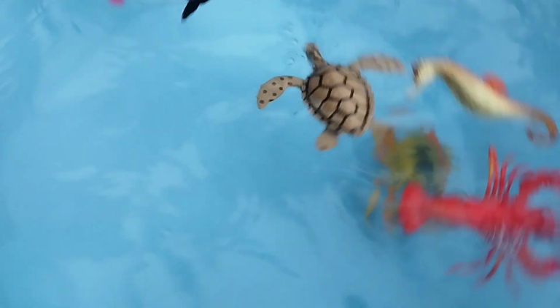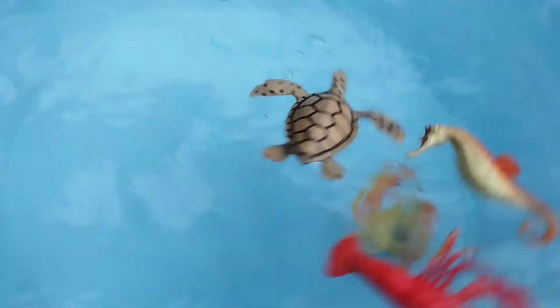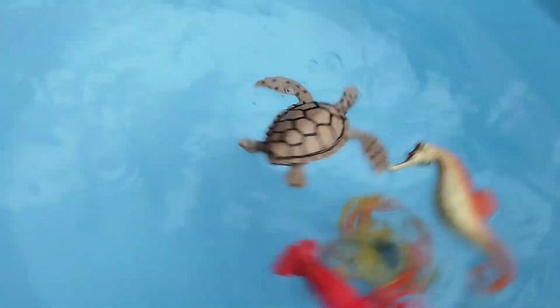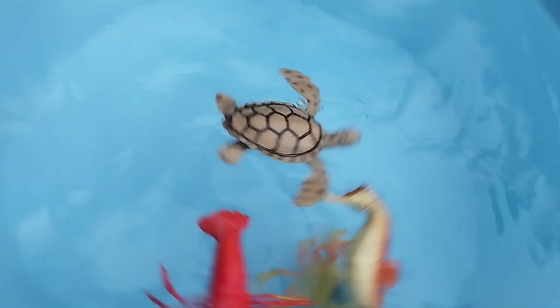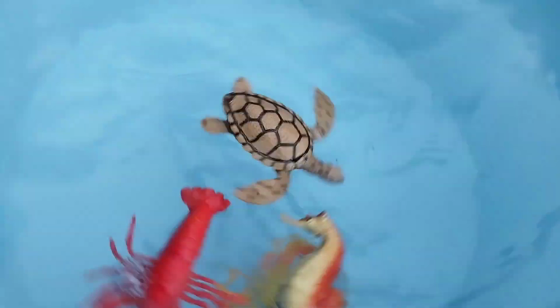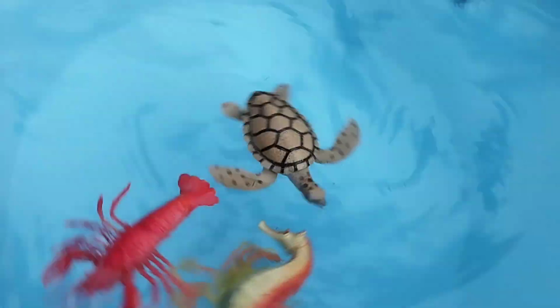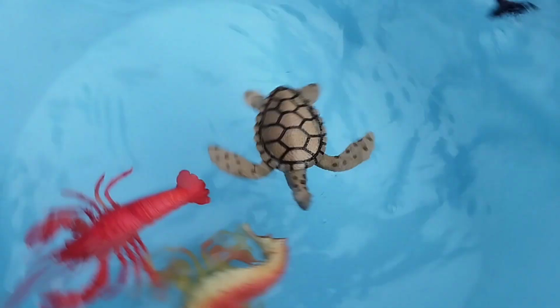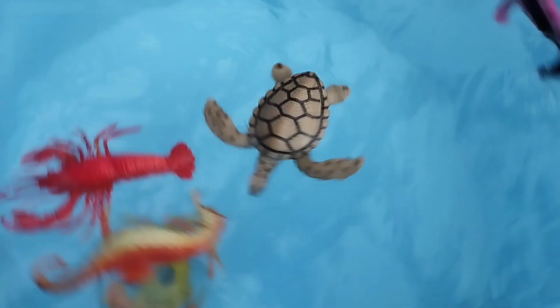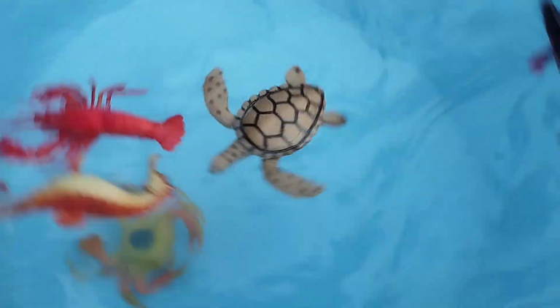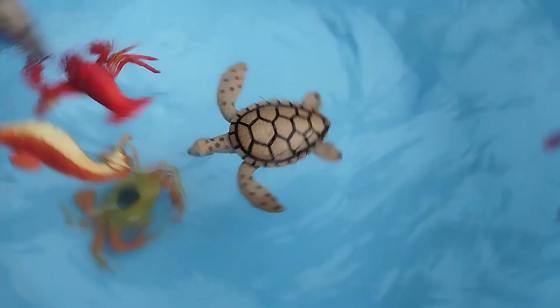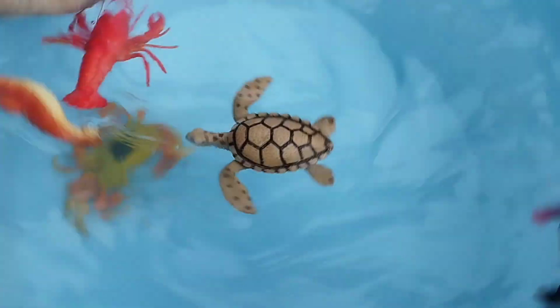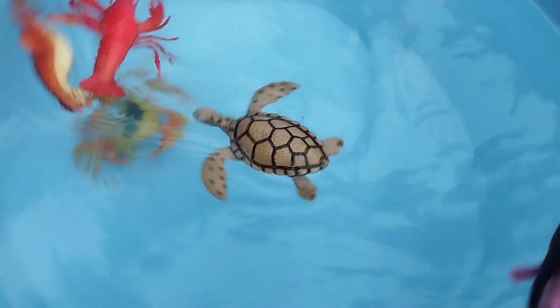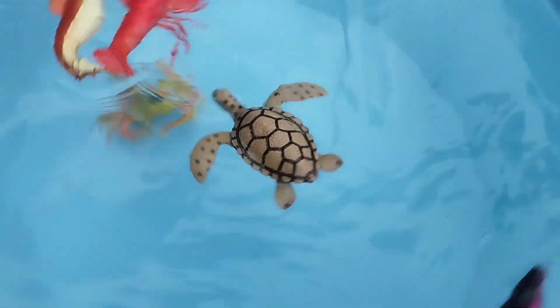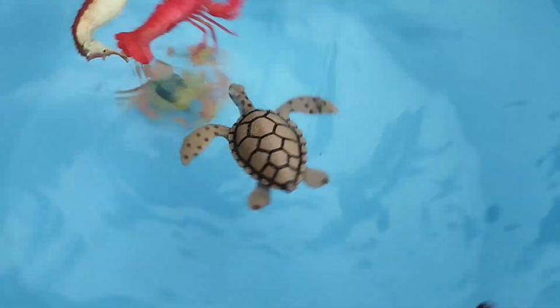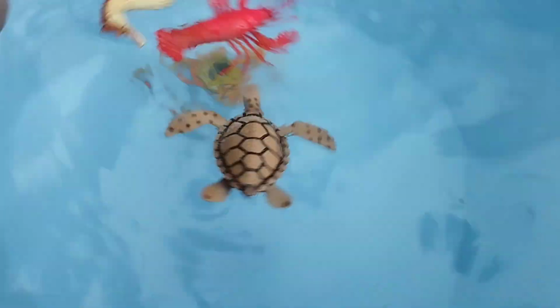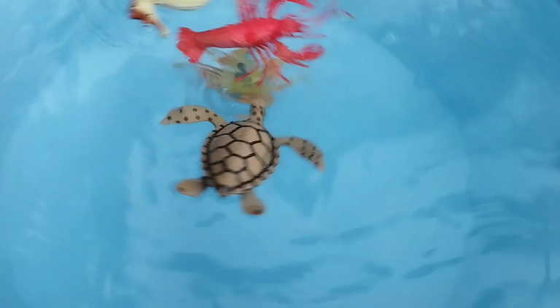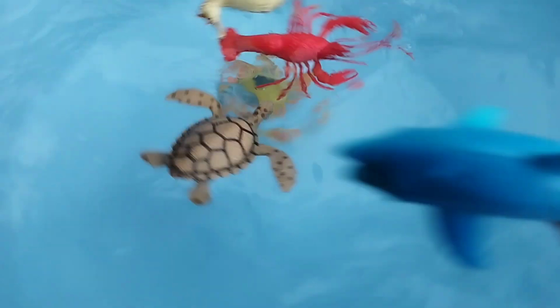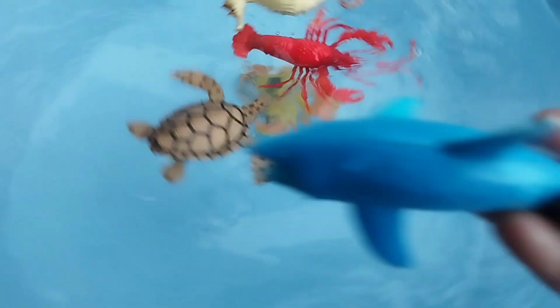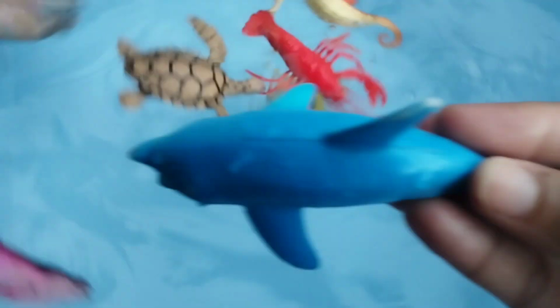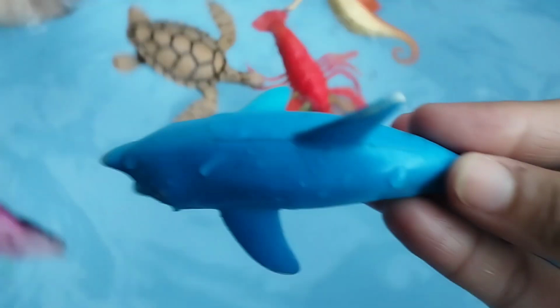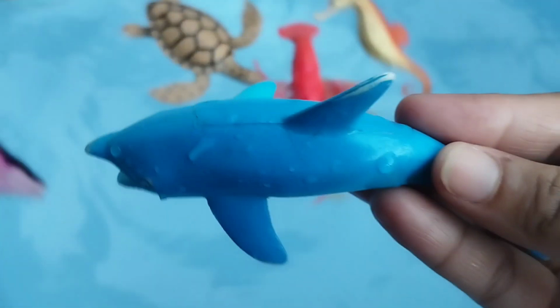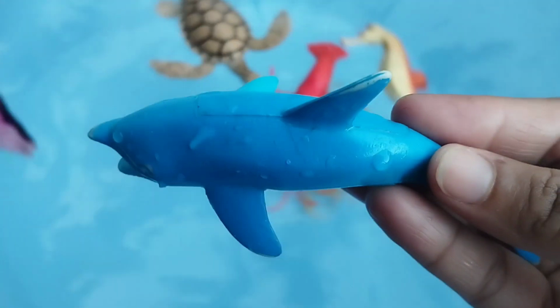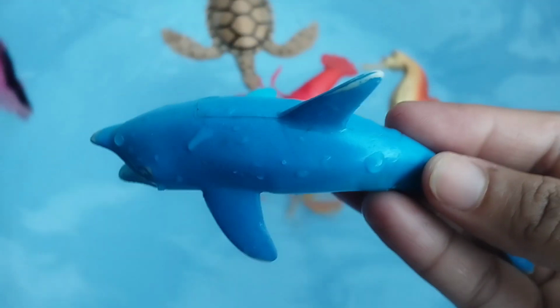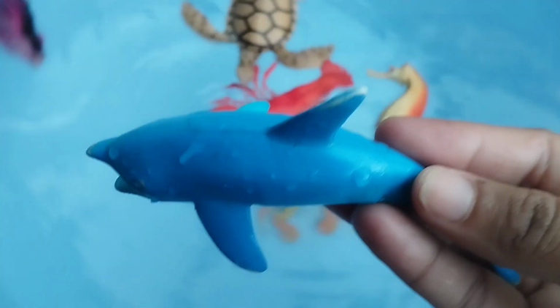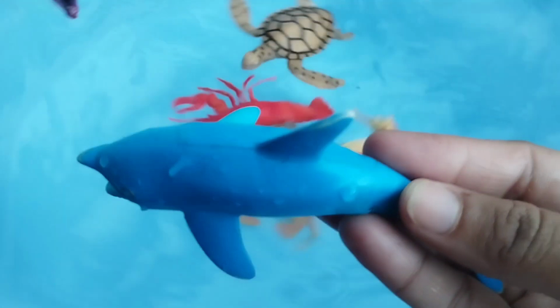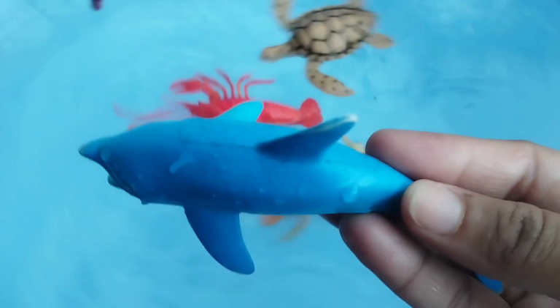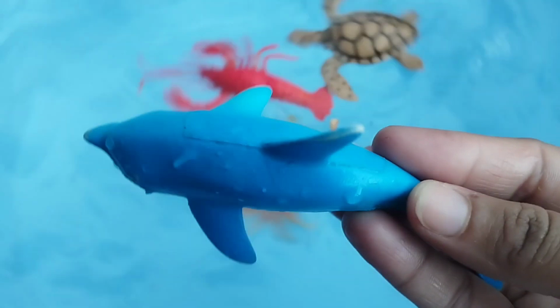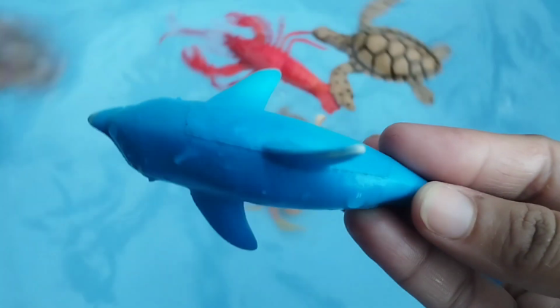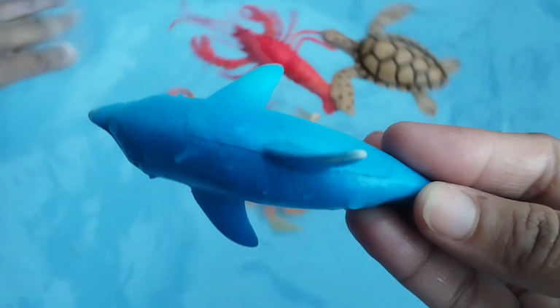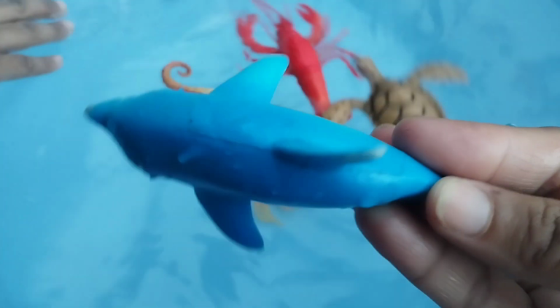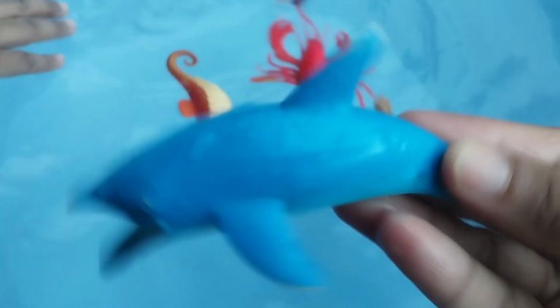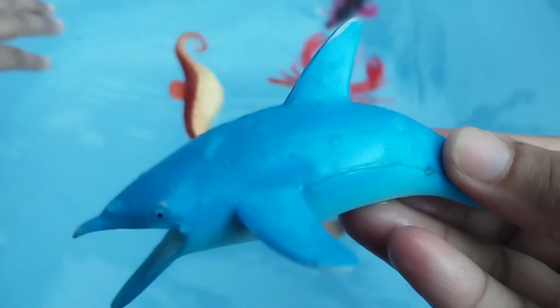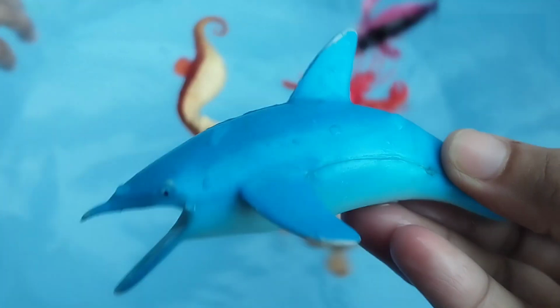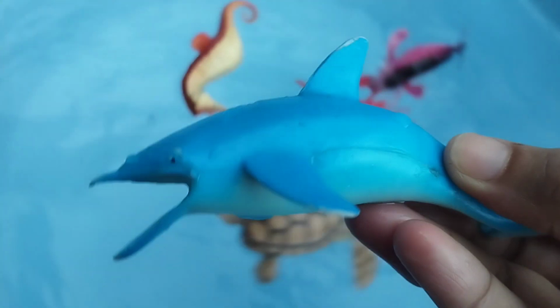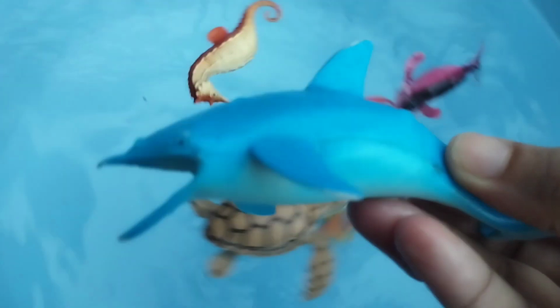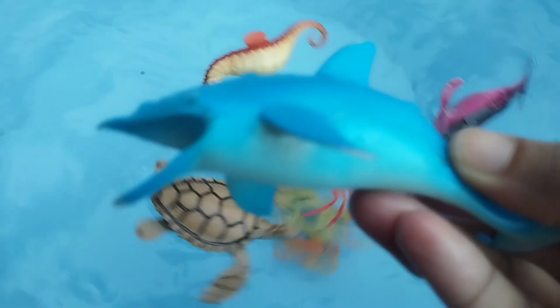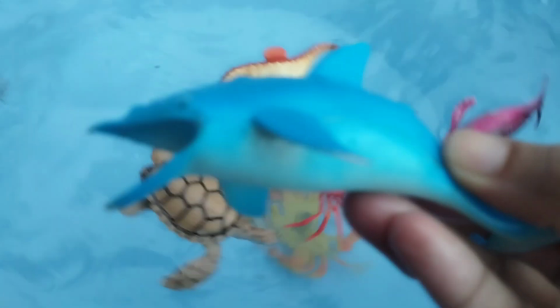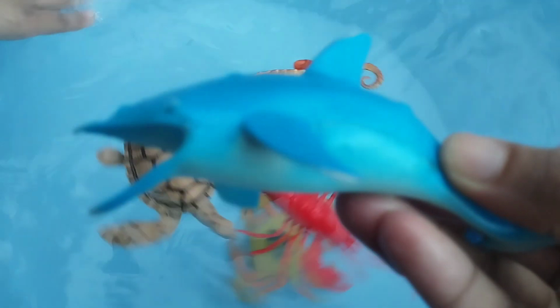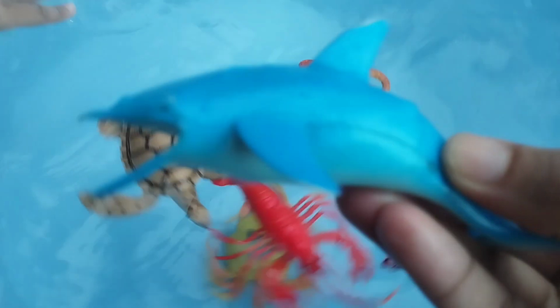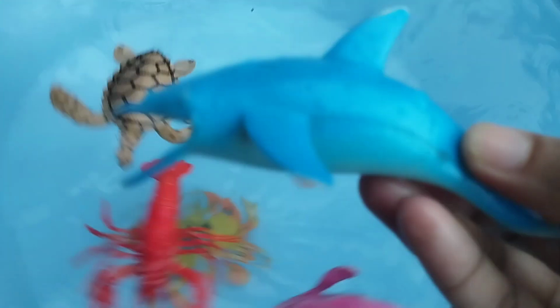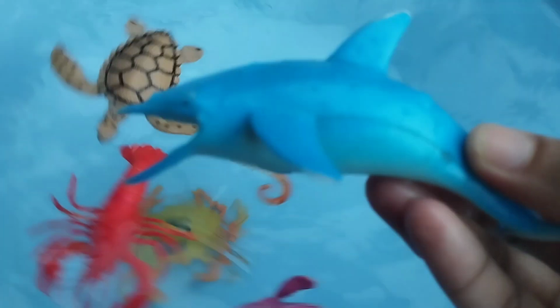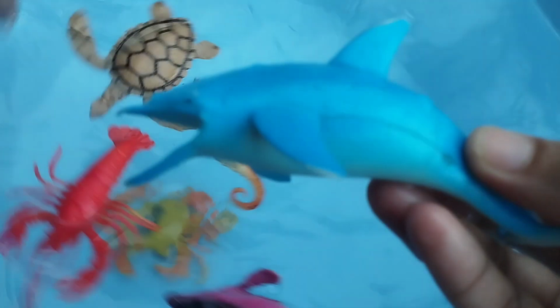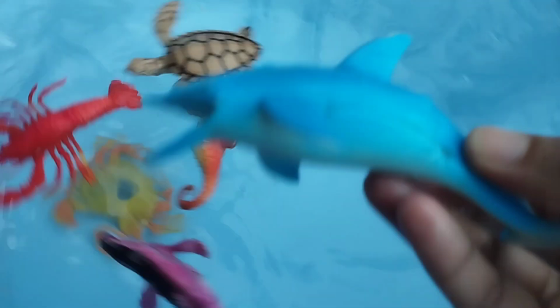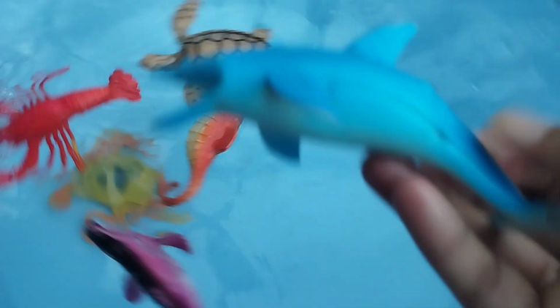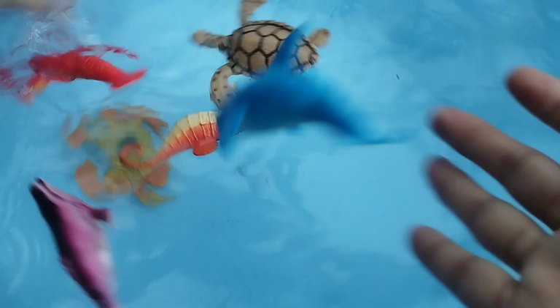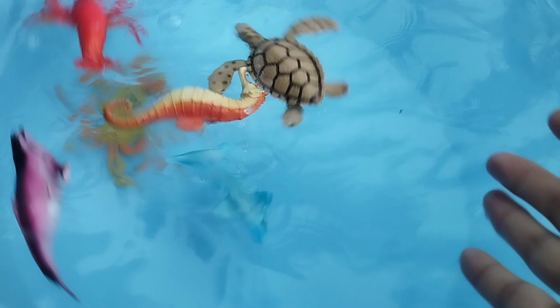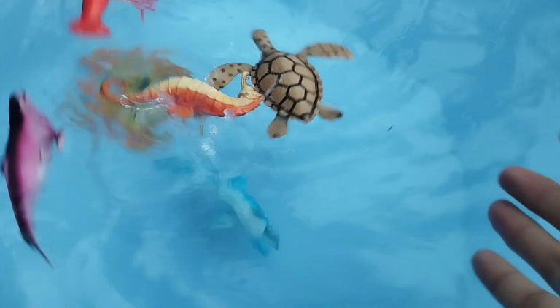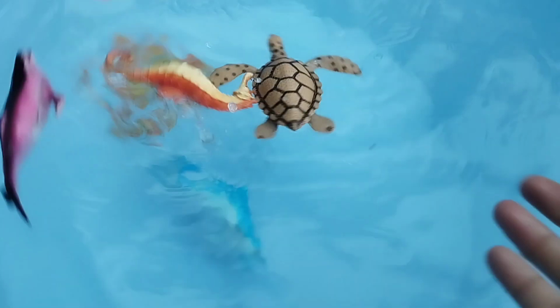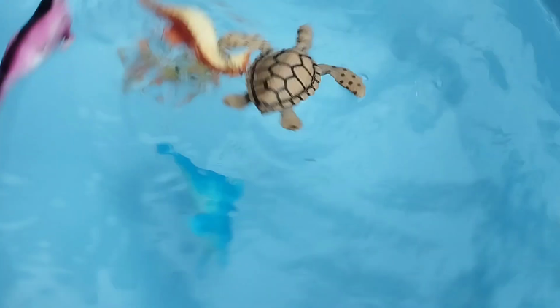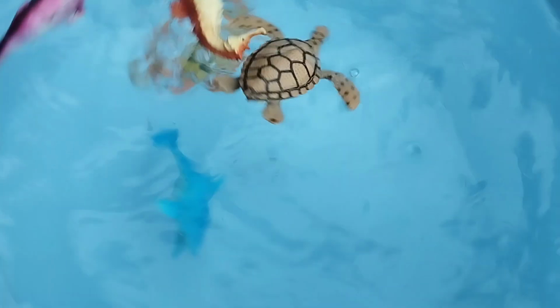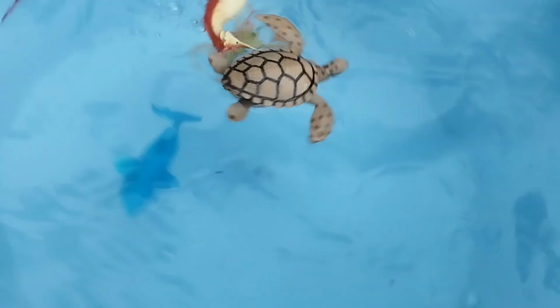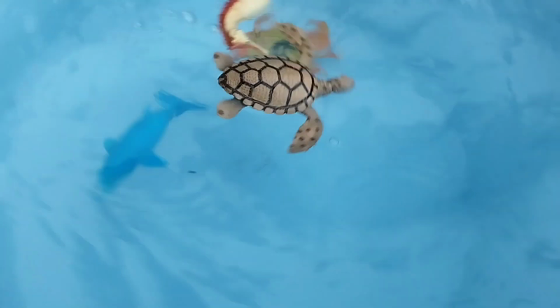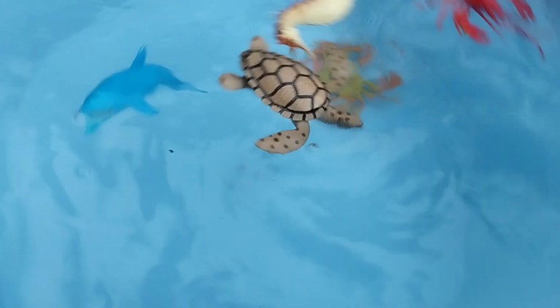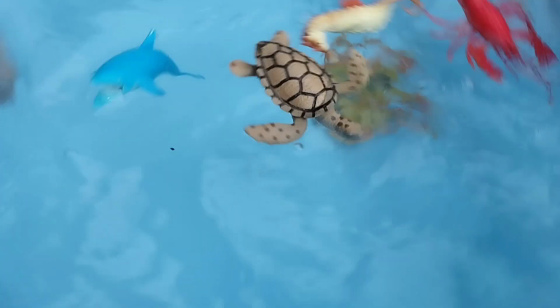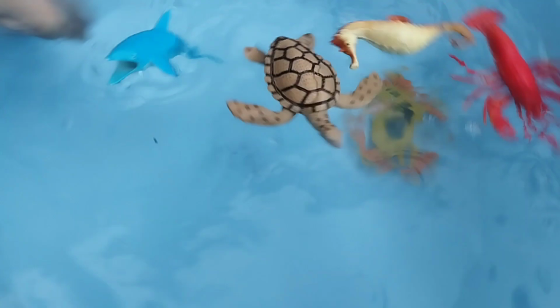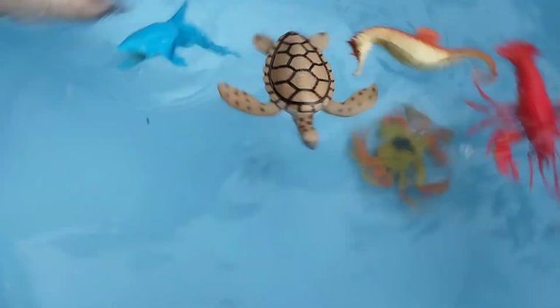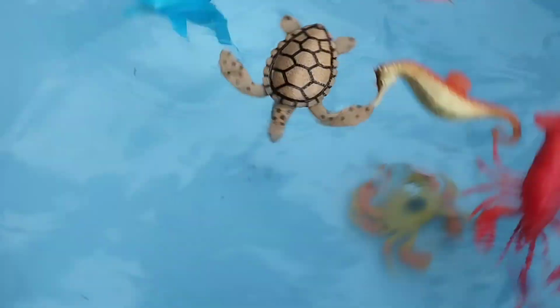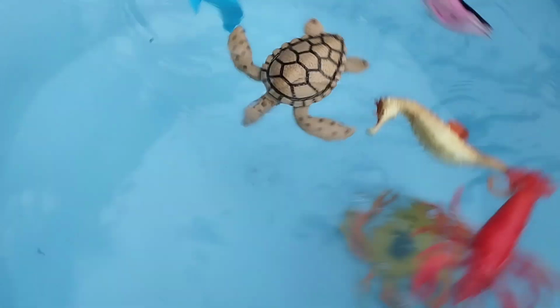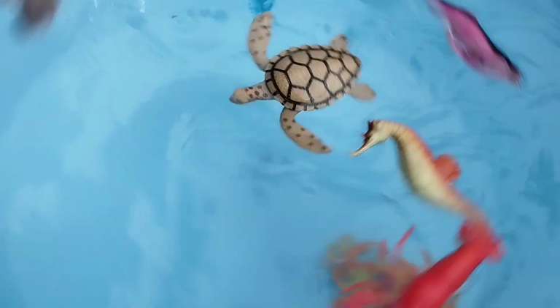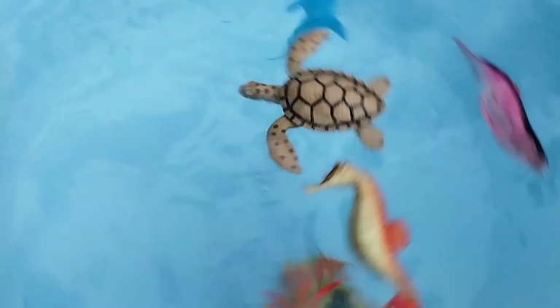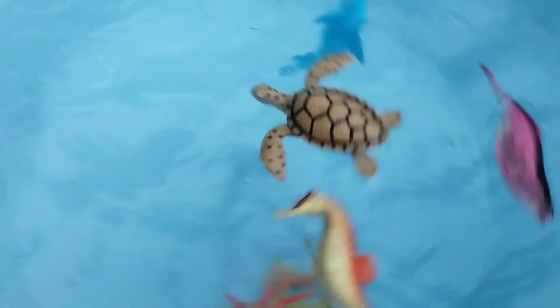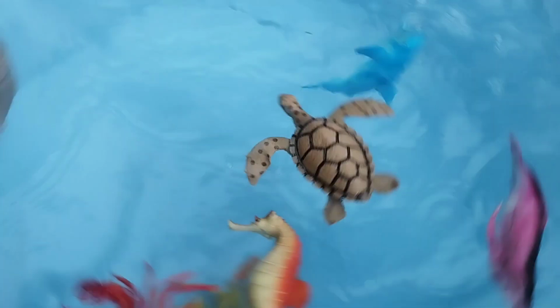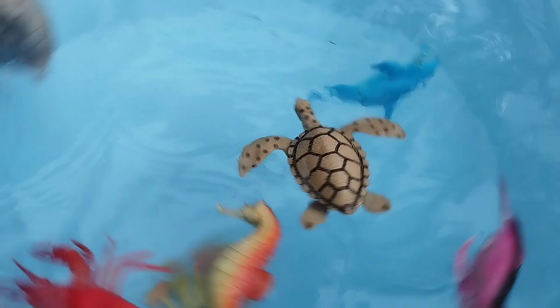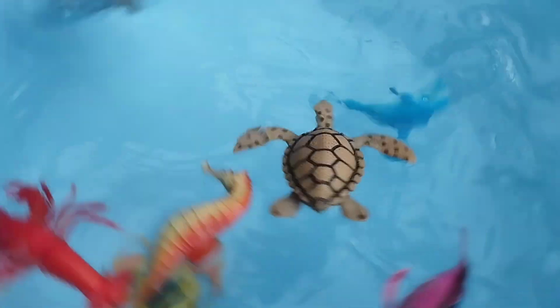The next one is a whale. This is a dolphin.